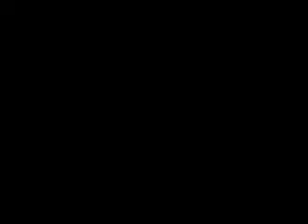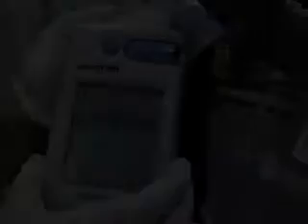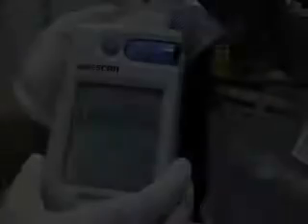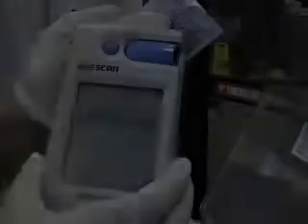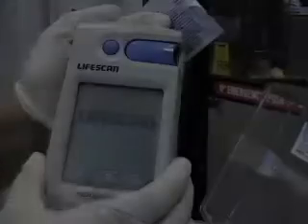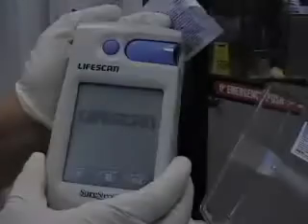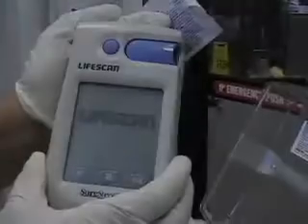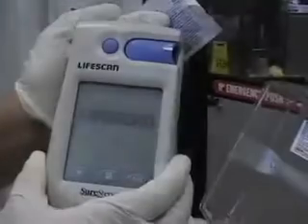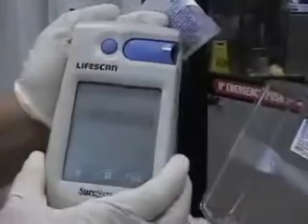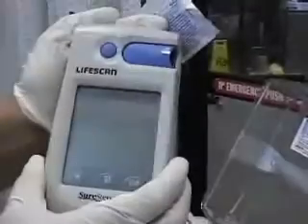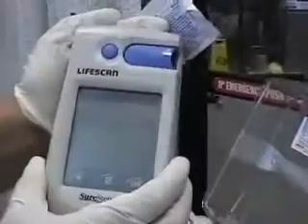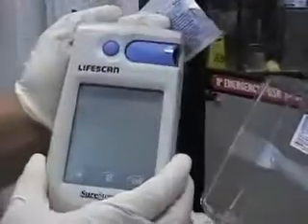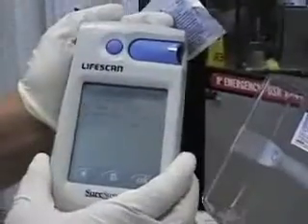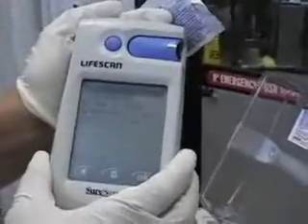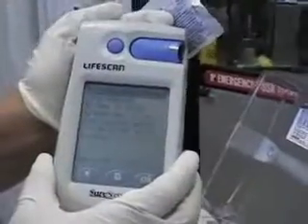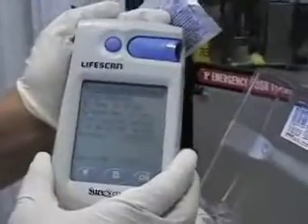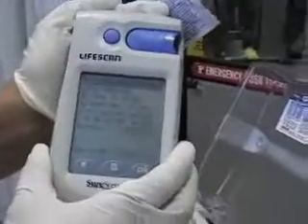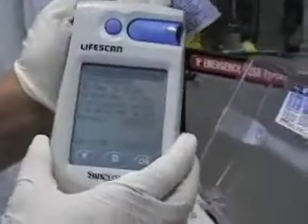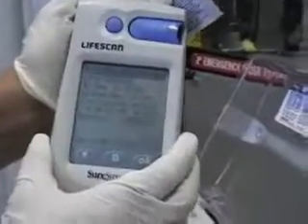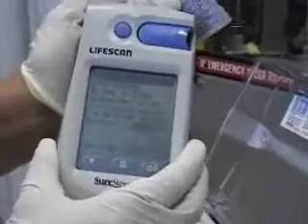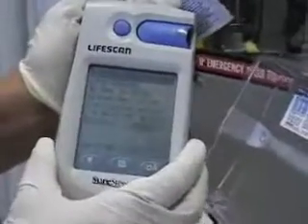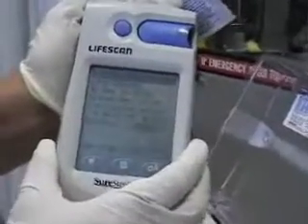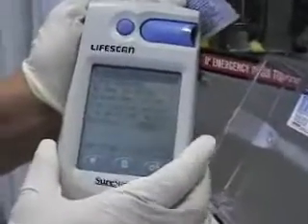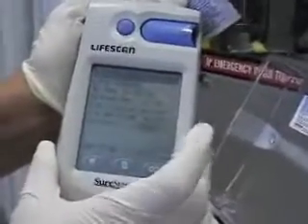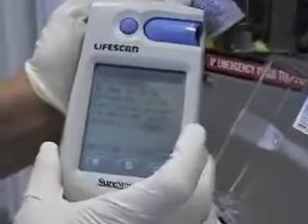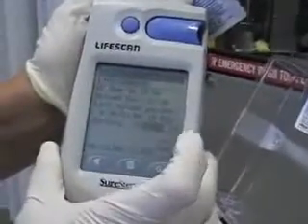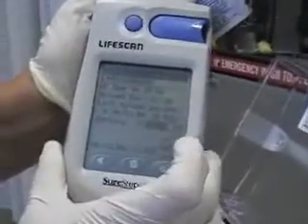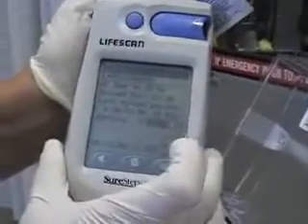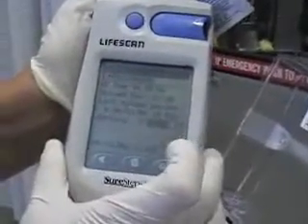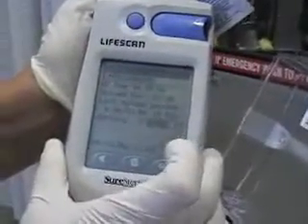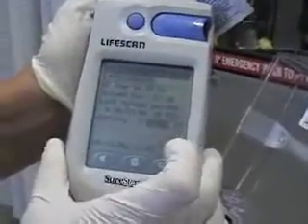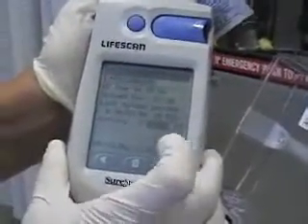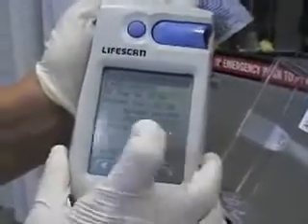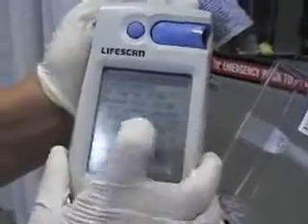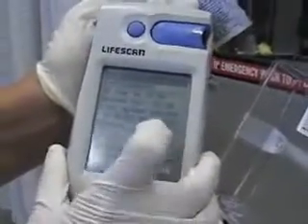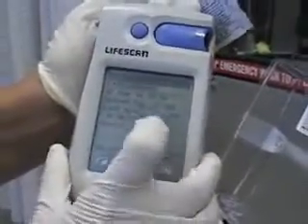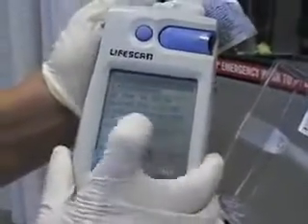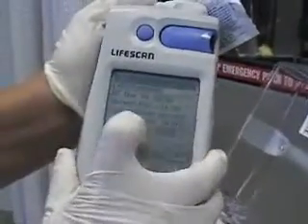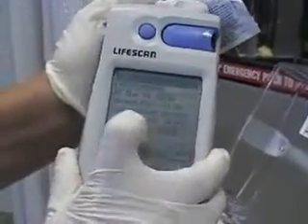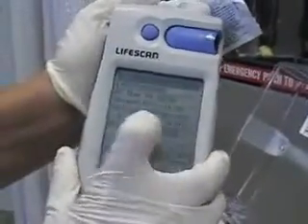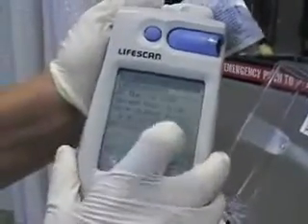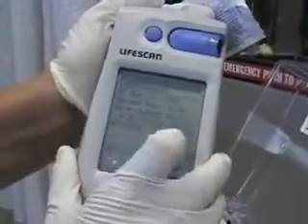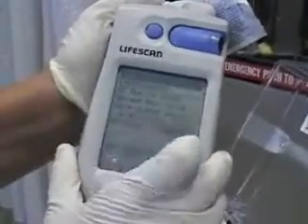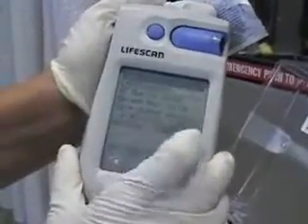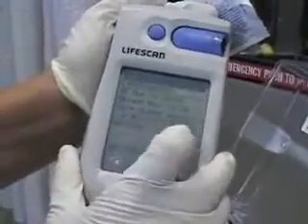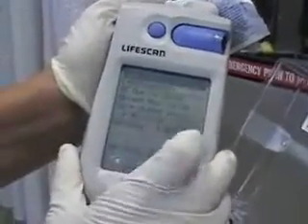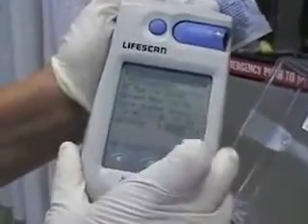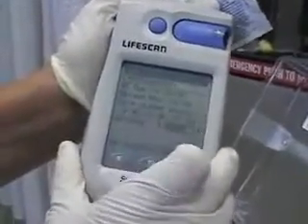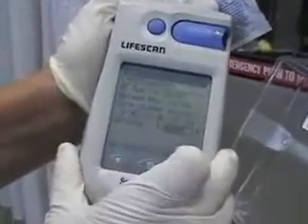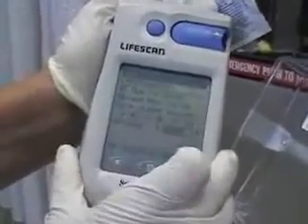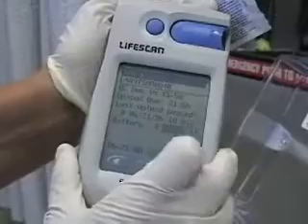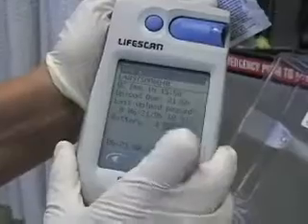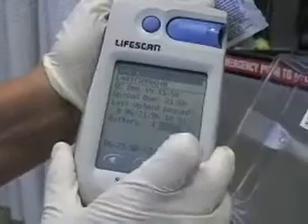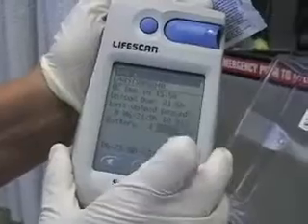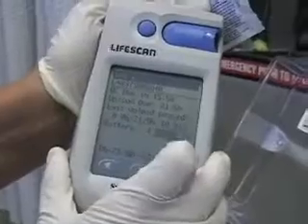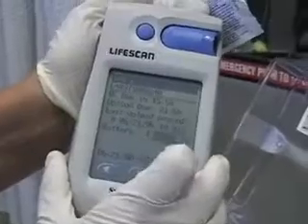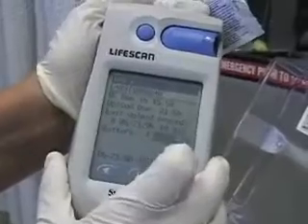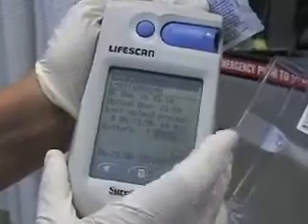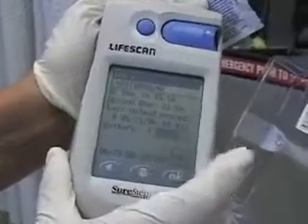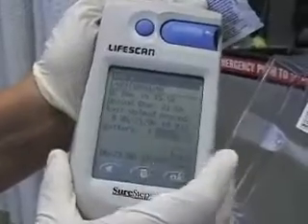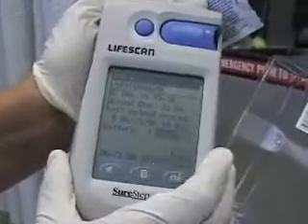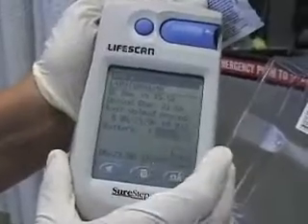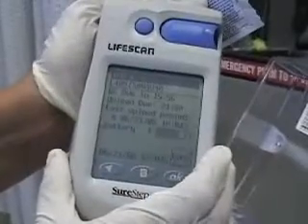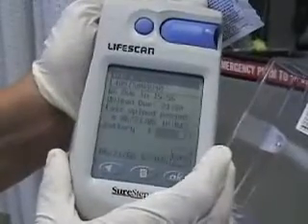There we are. LifeScan, we're going to do a blood sugar. That's the introductory screen — it tells you where your battery's at. It's almost full. Hit continue.